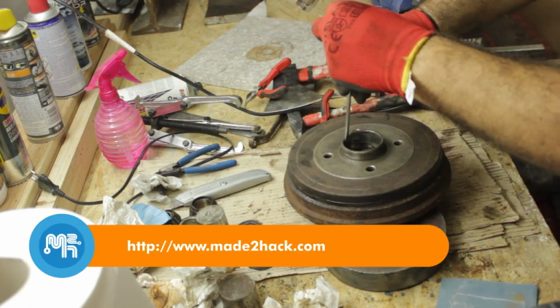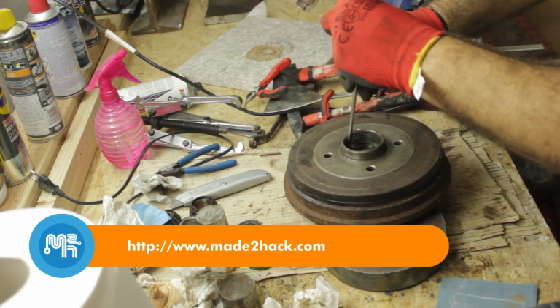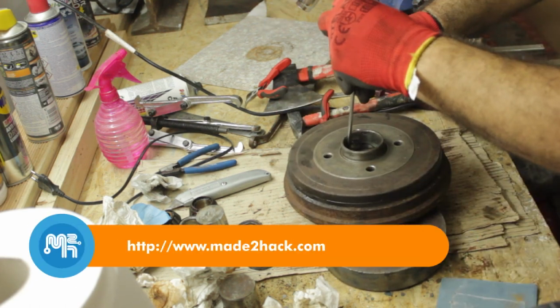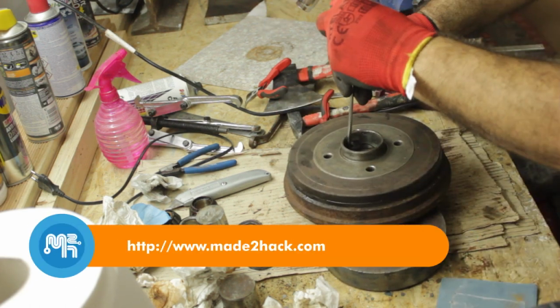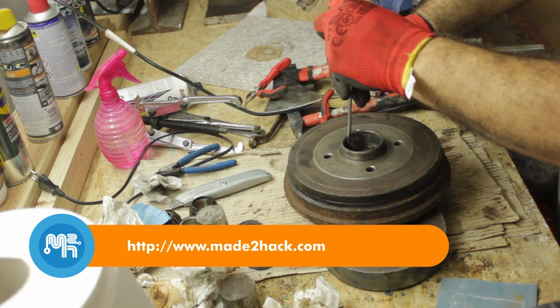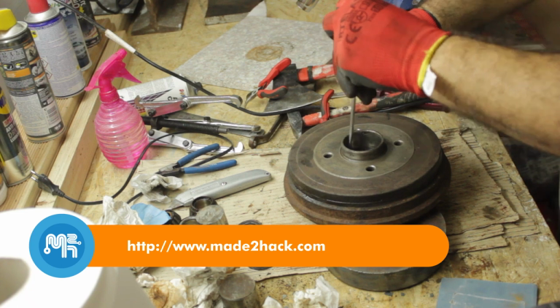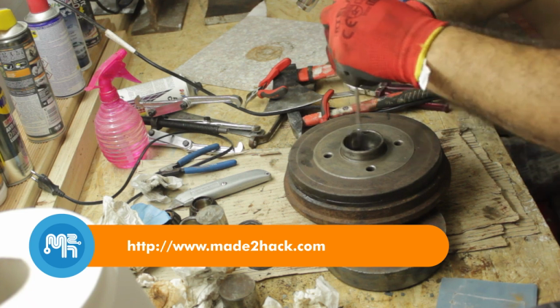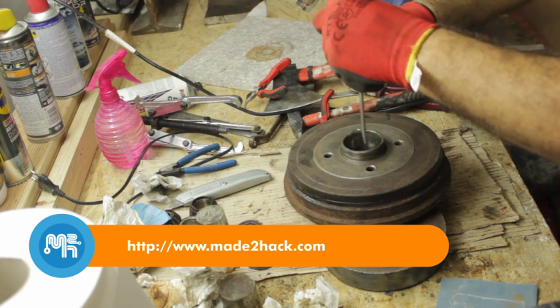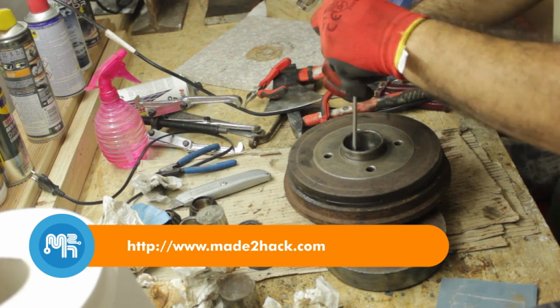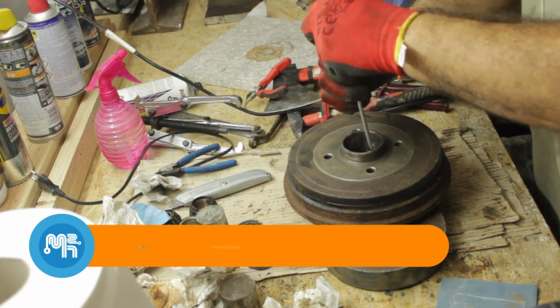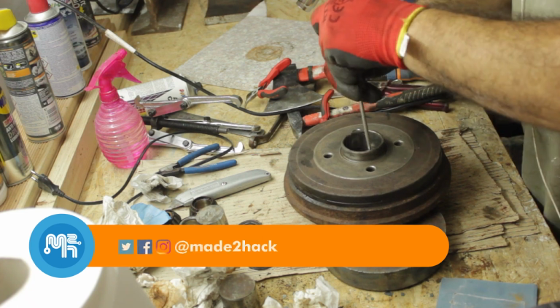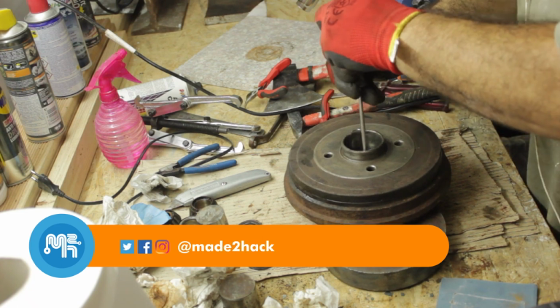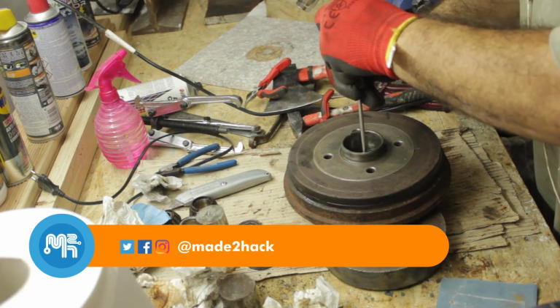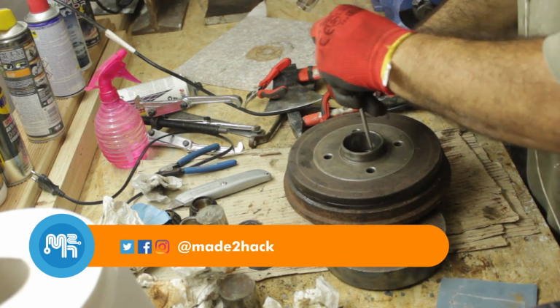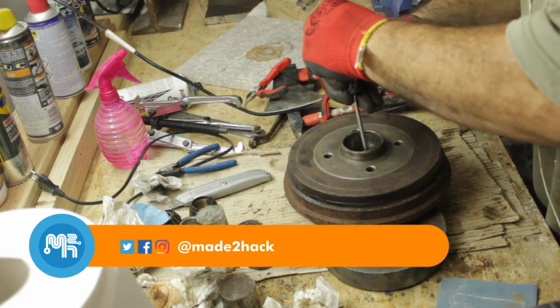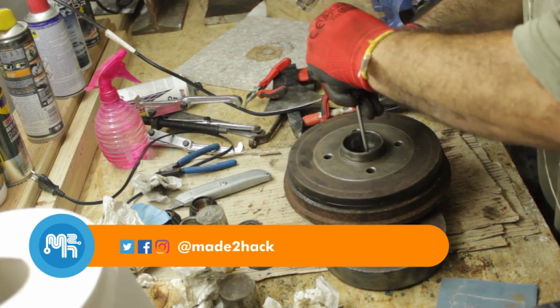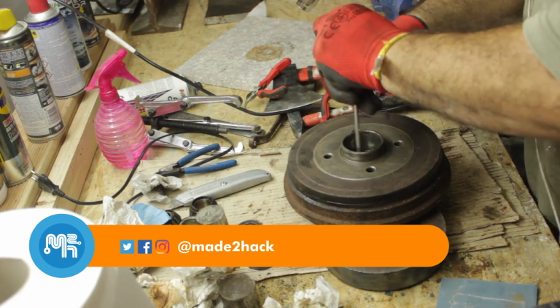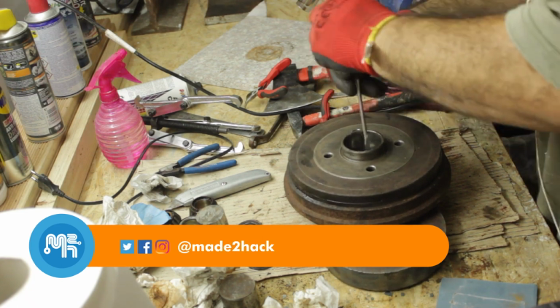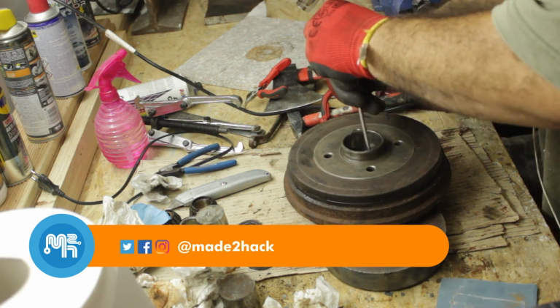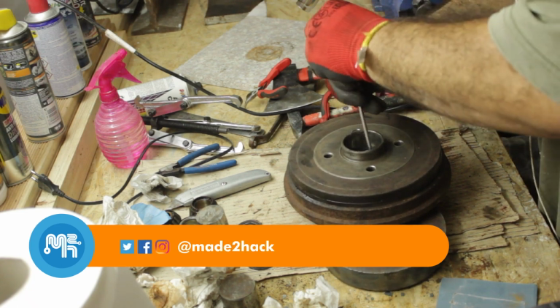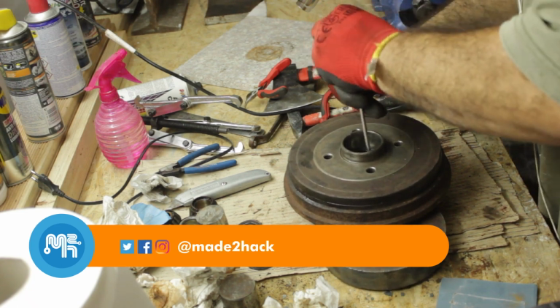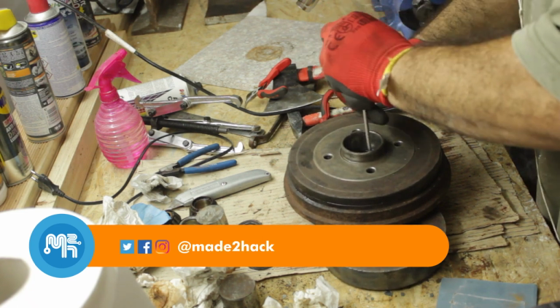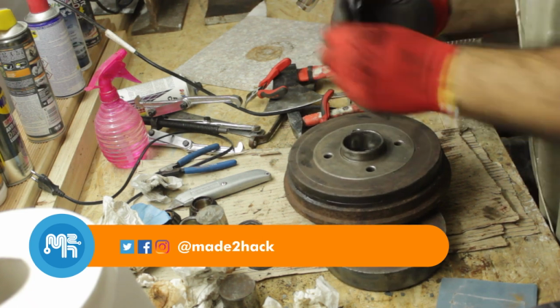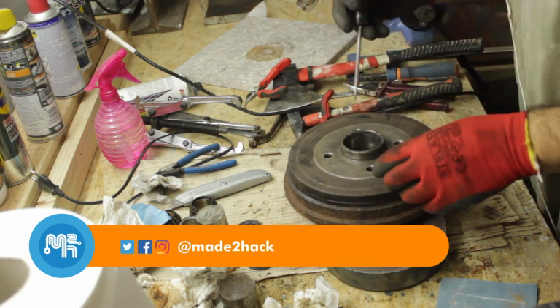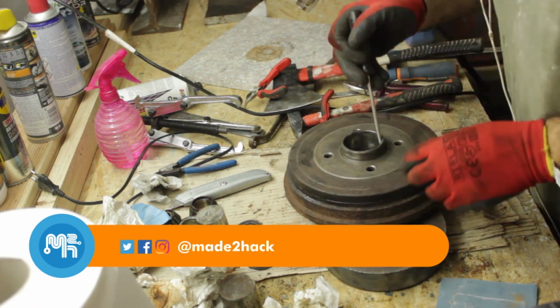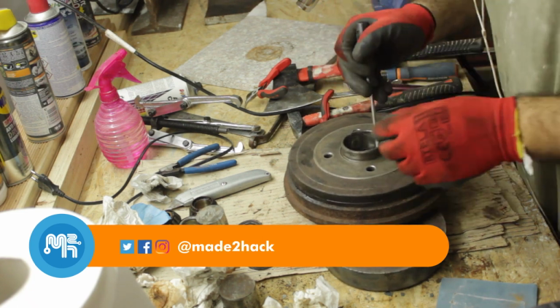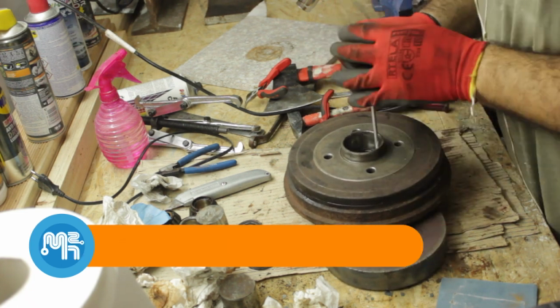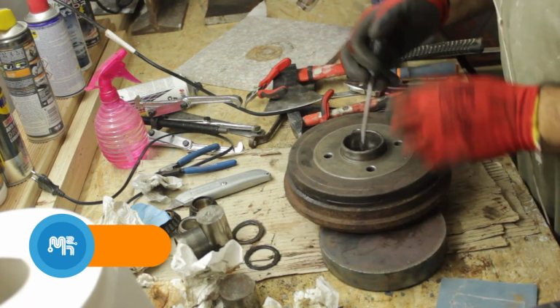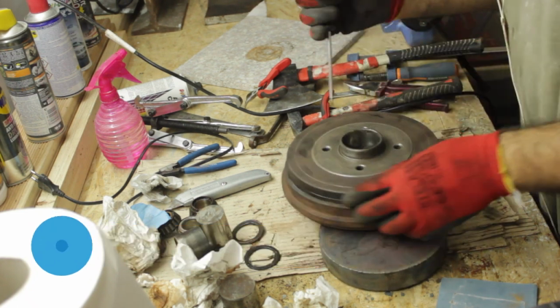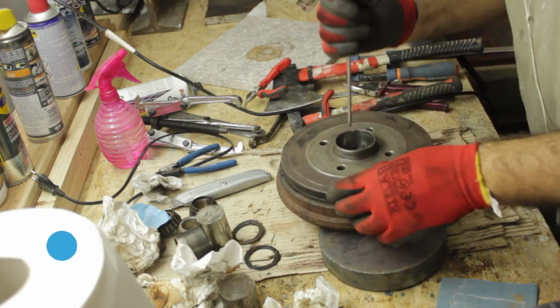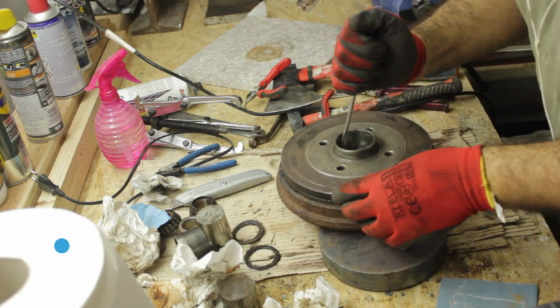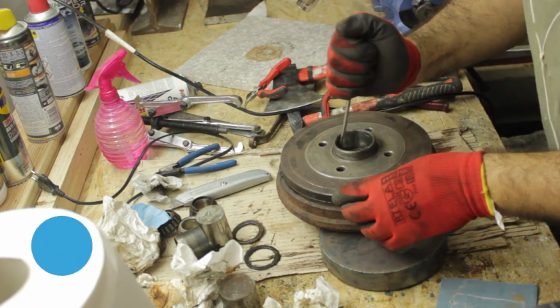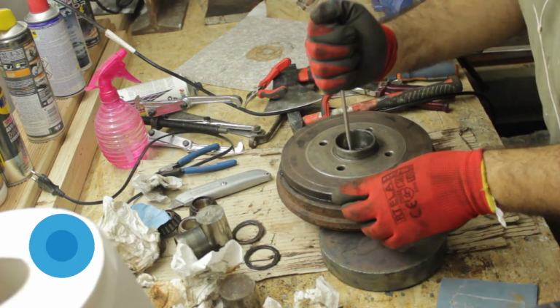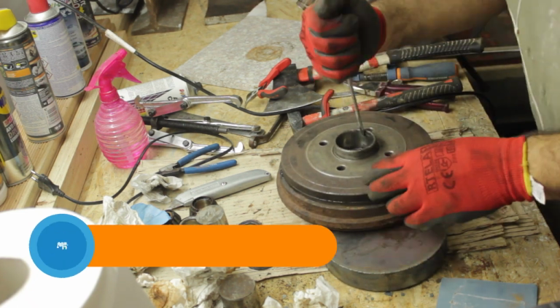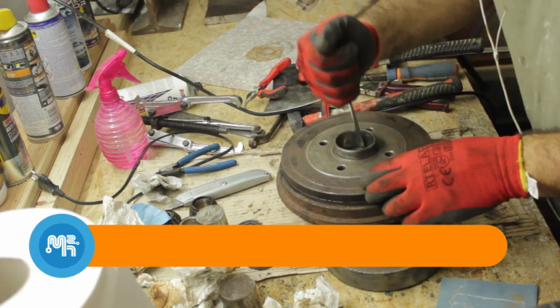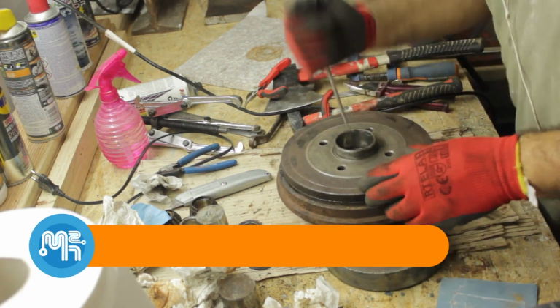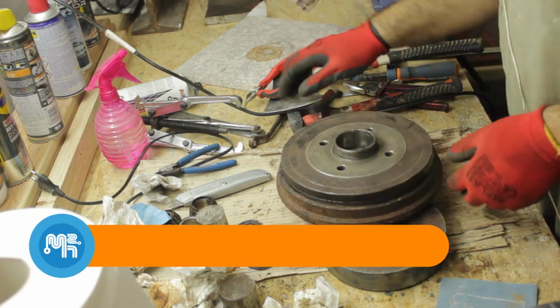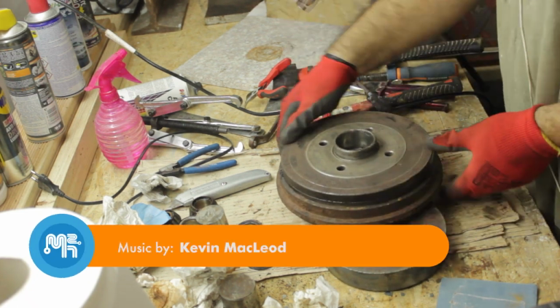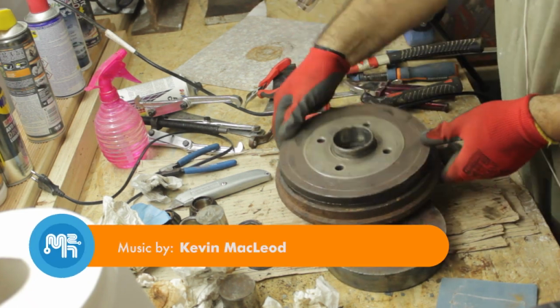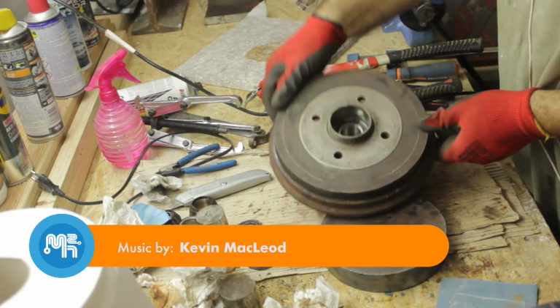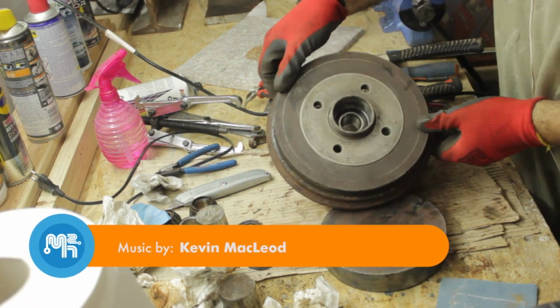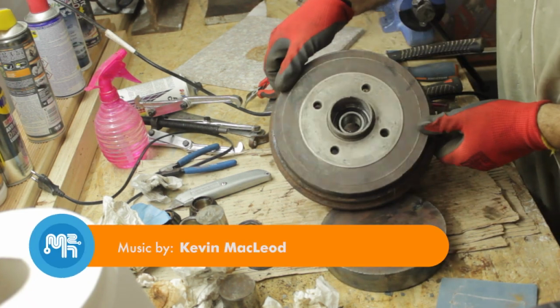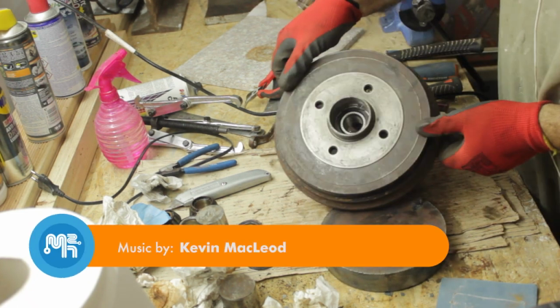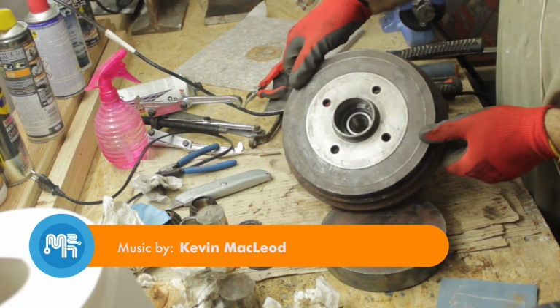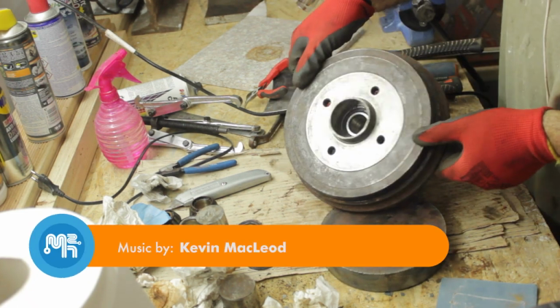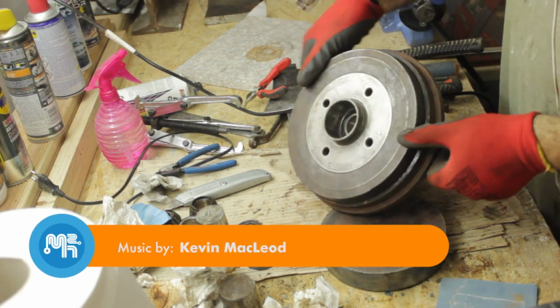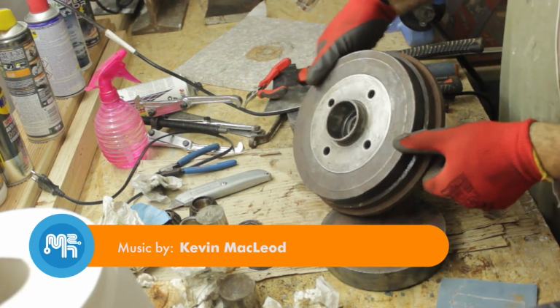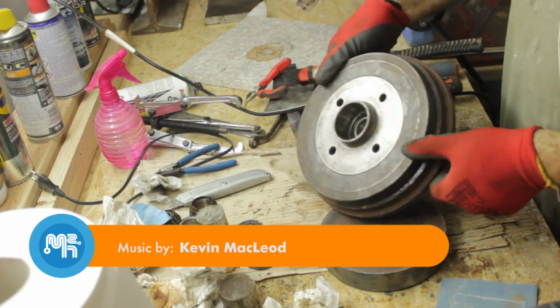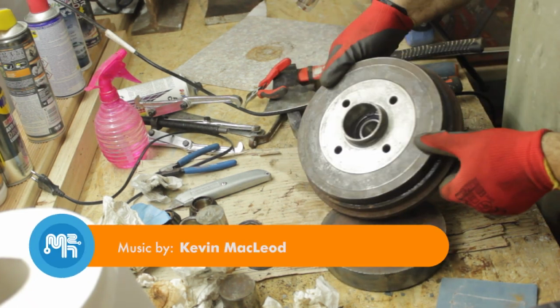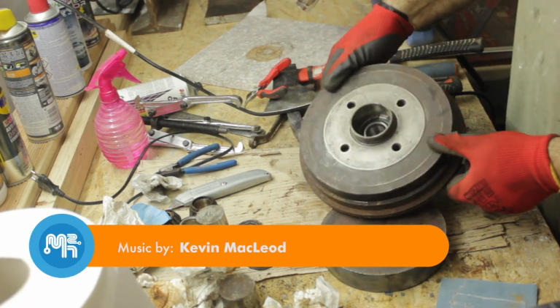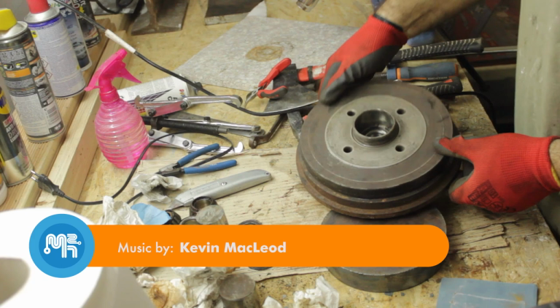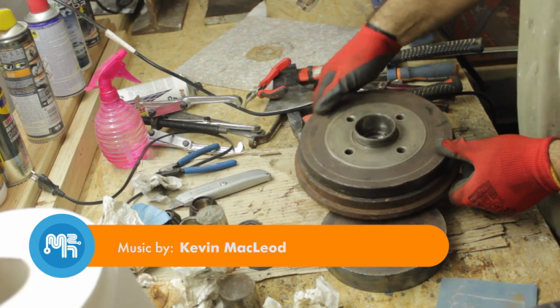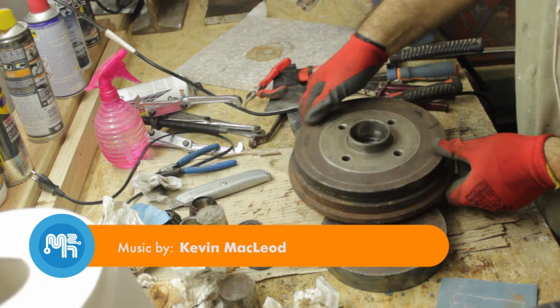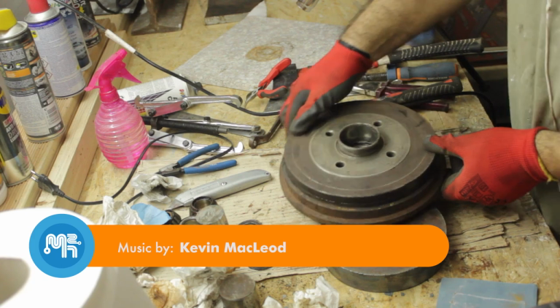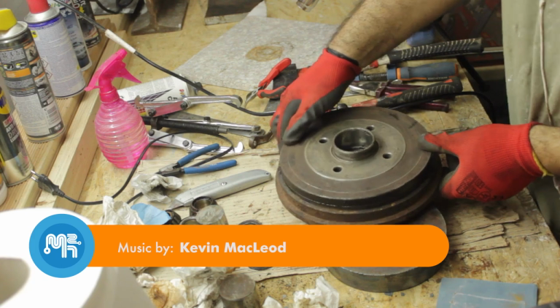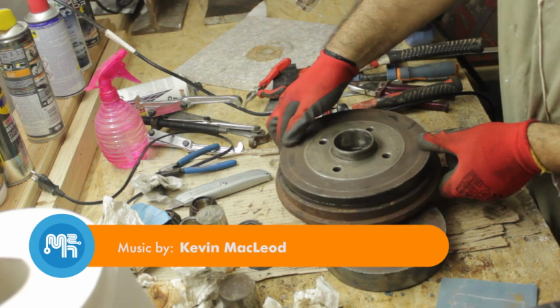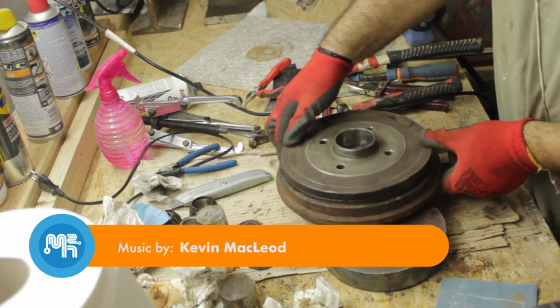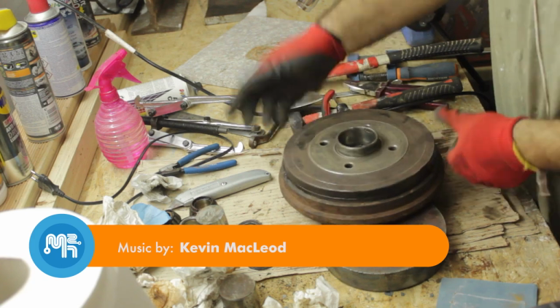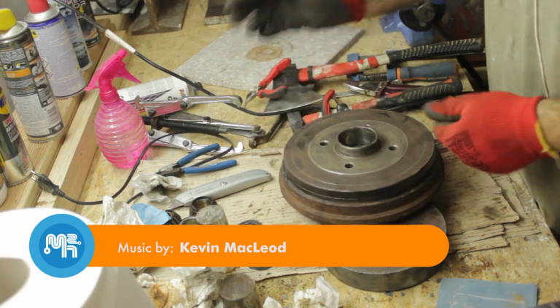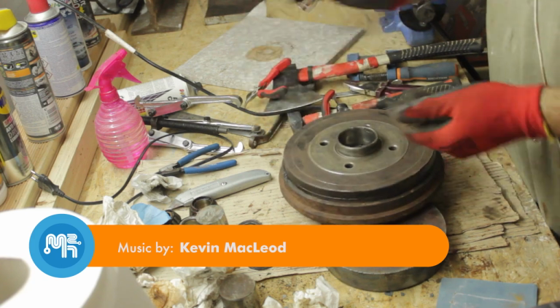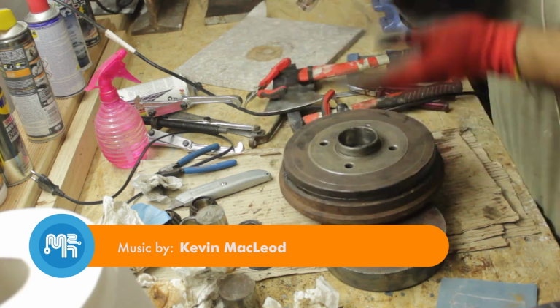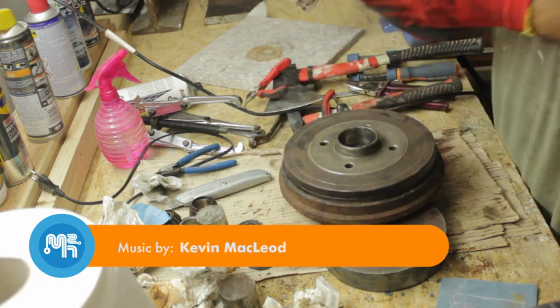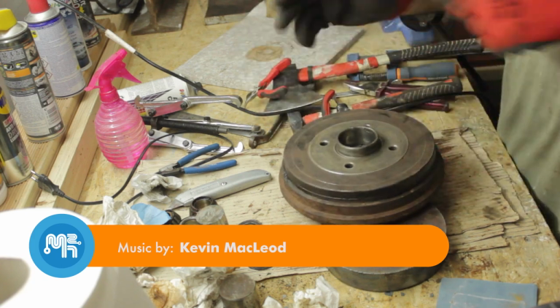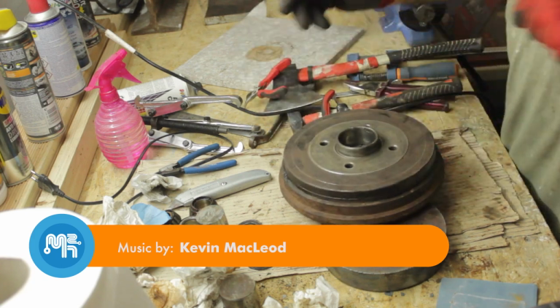So if you have to fit a bearing in a close tolerance, try popping it in the freezer overnight and heating up the area where it needs to be inserted.